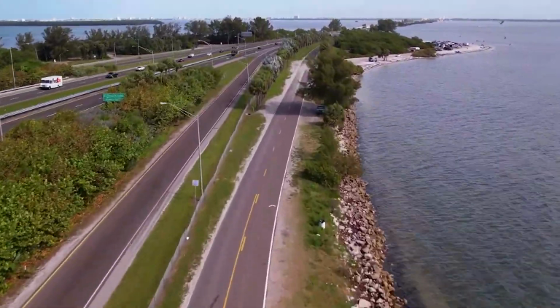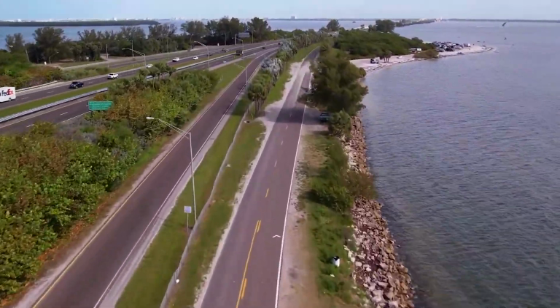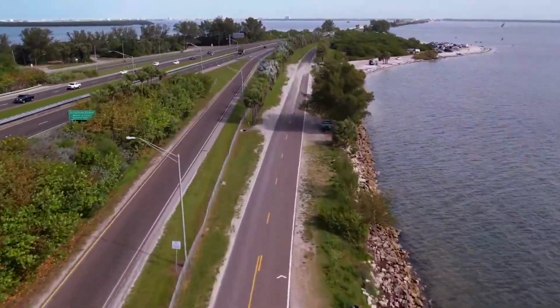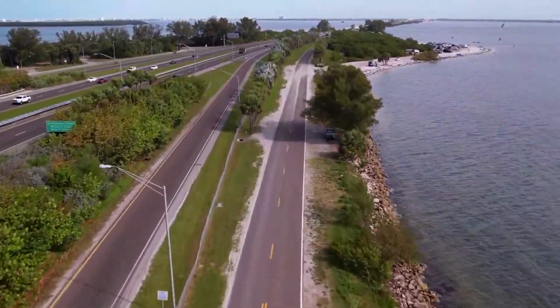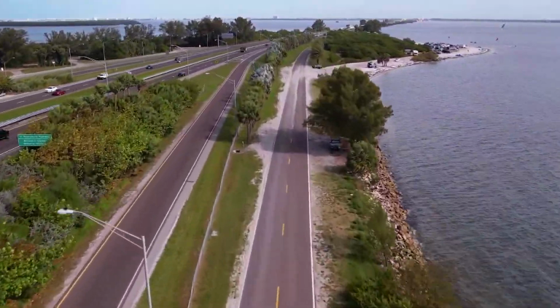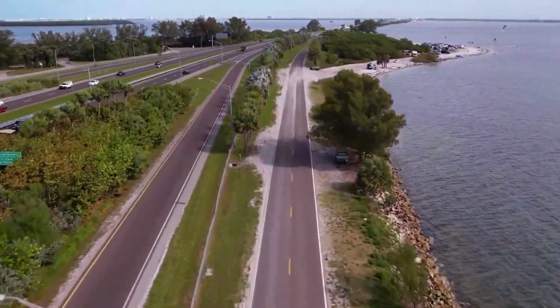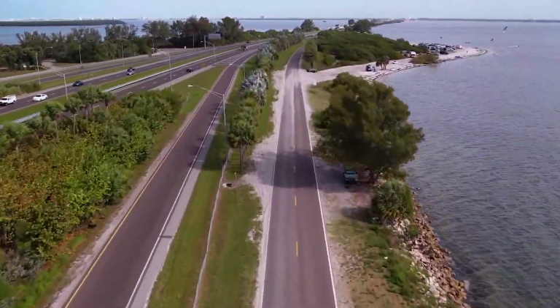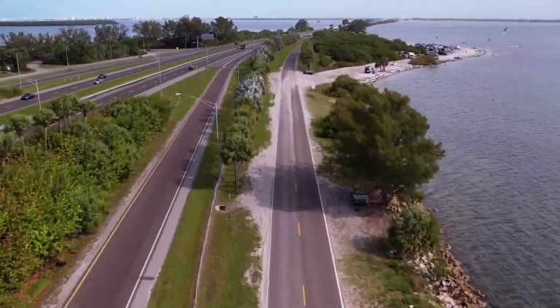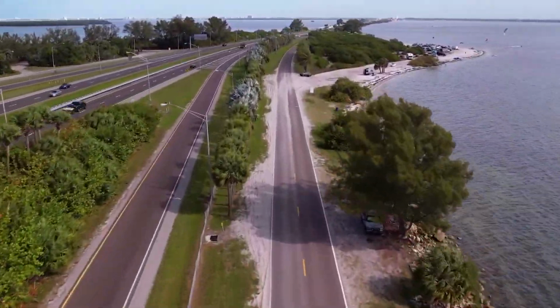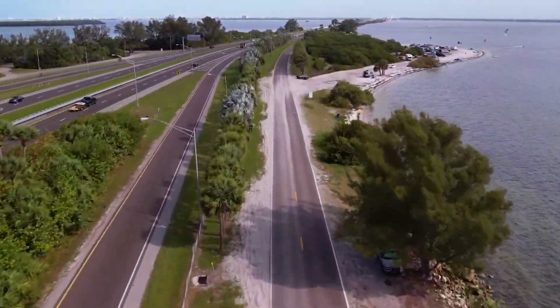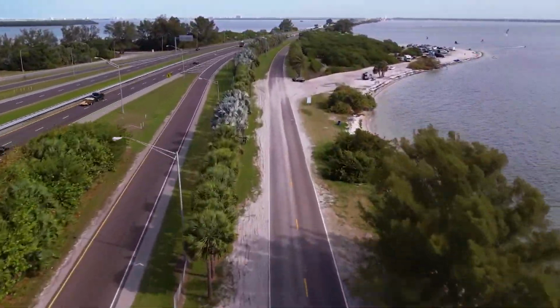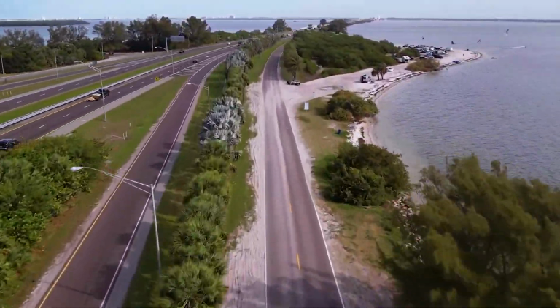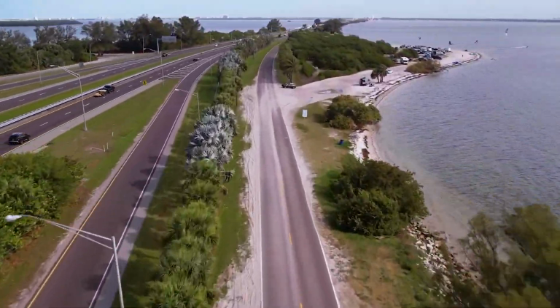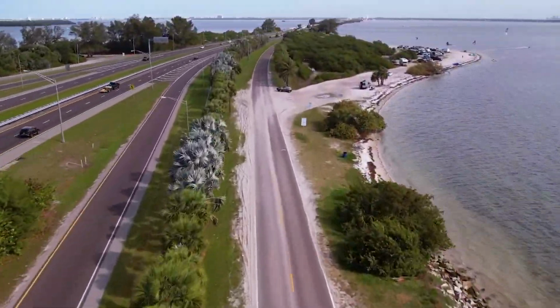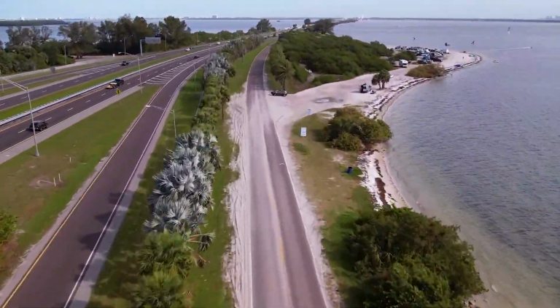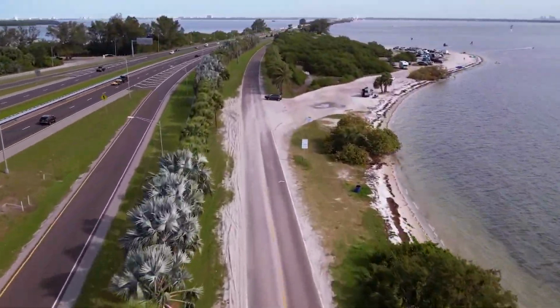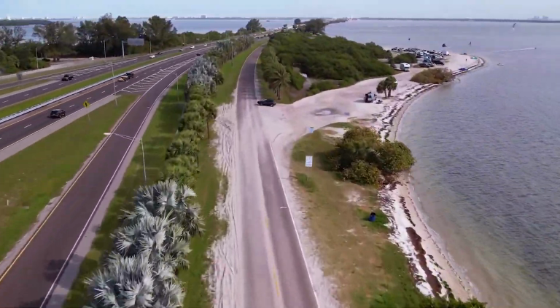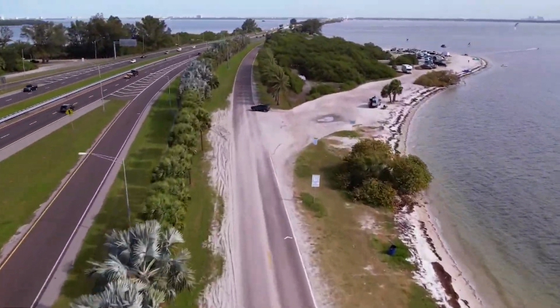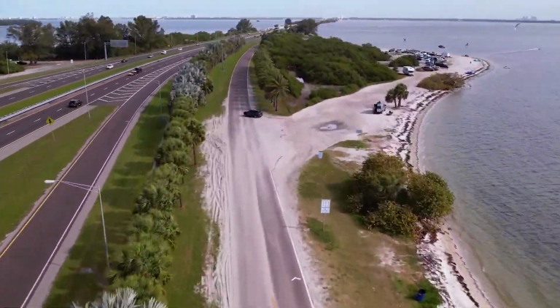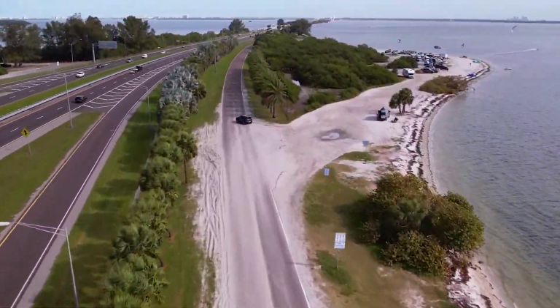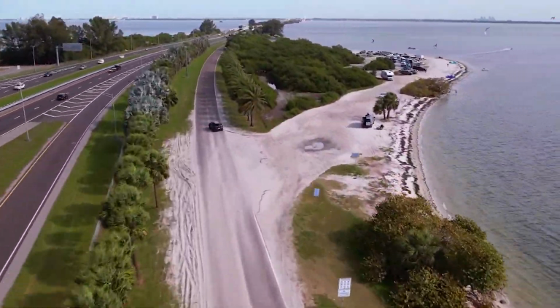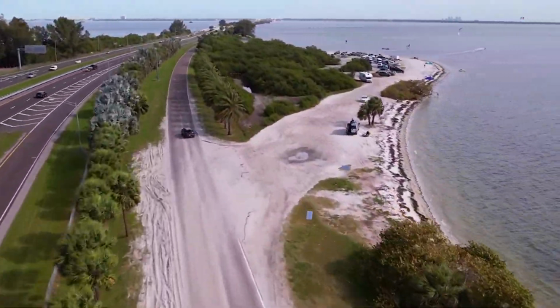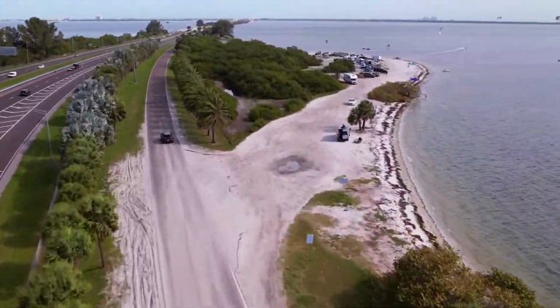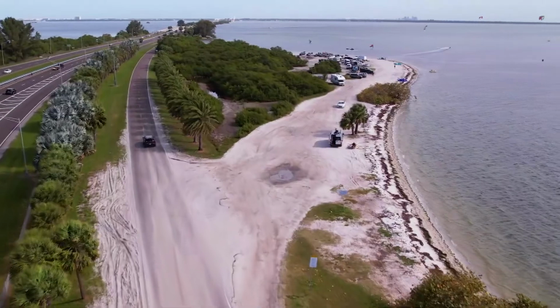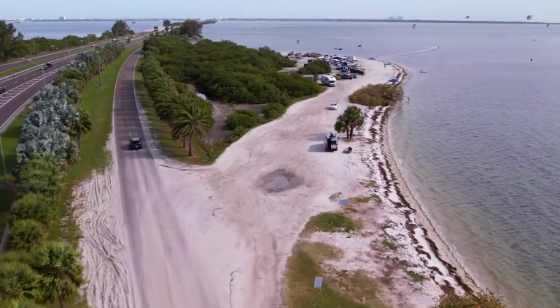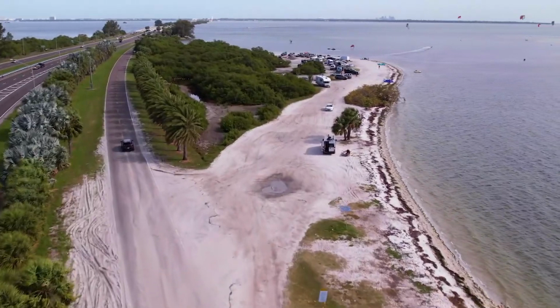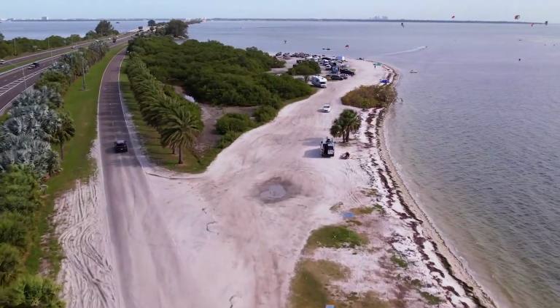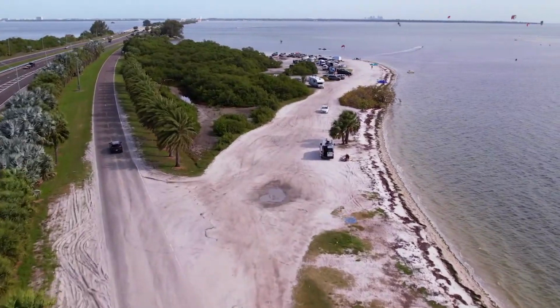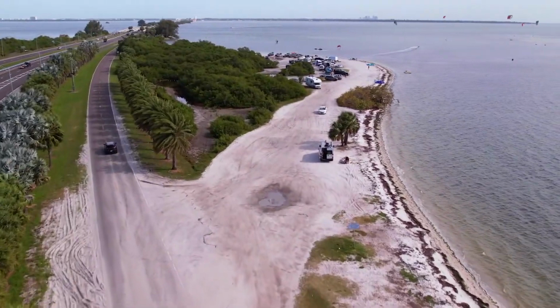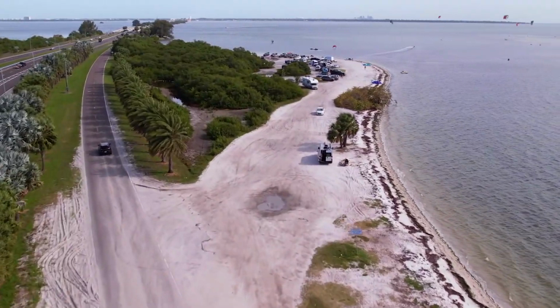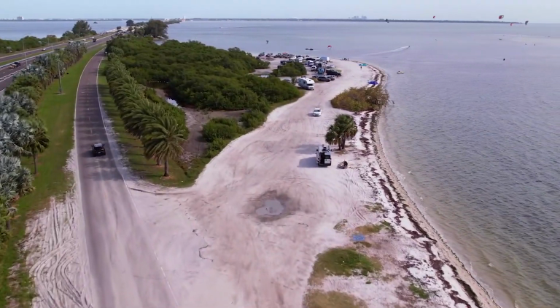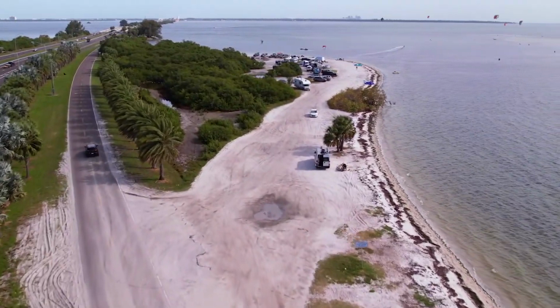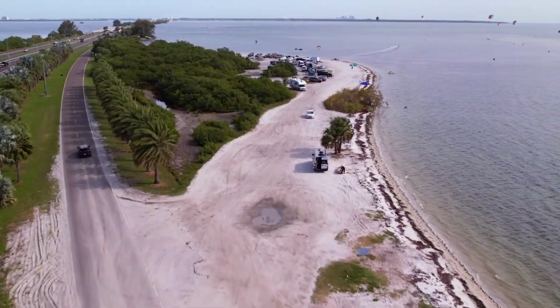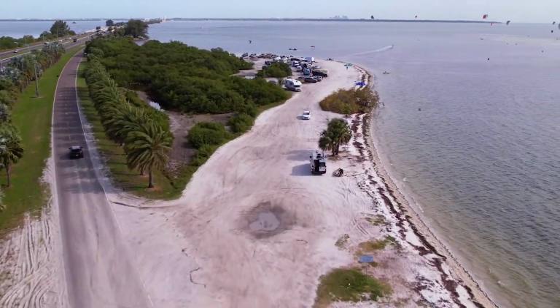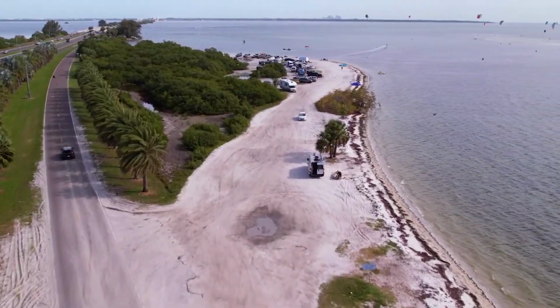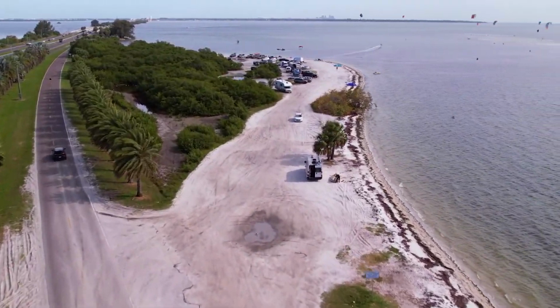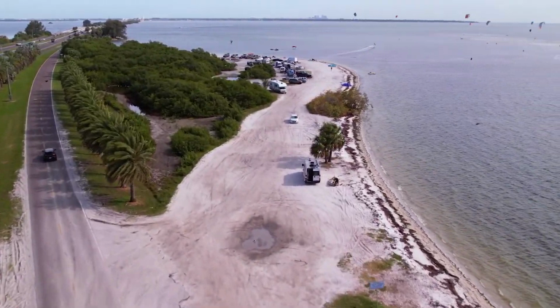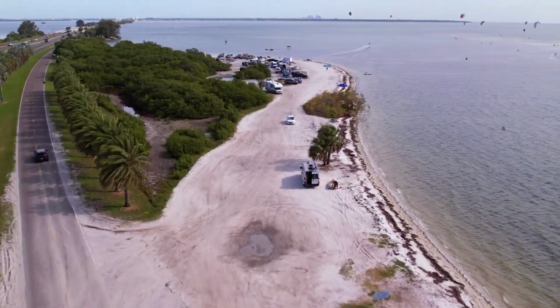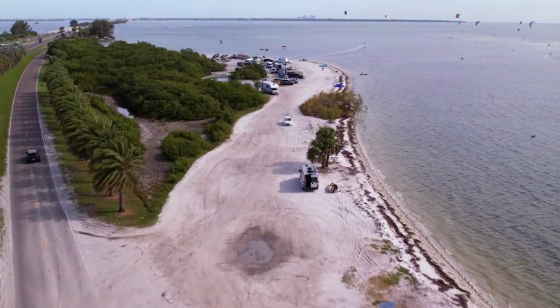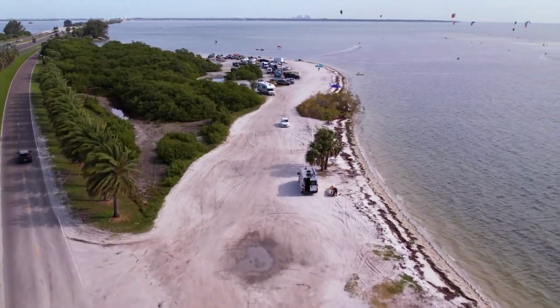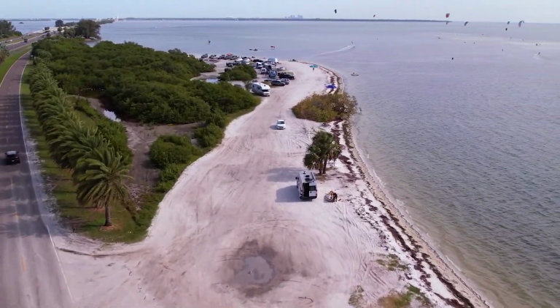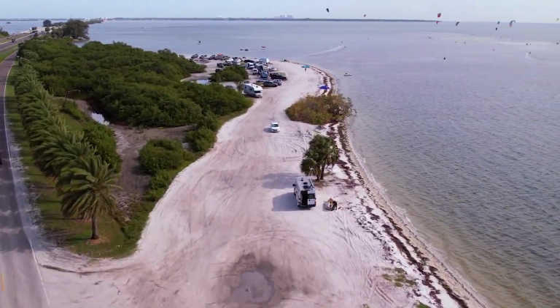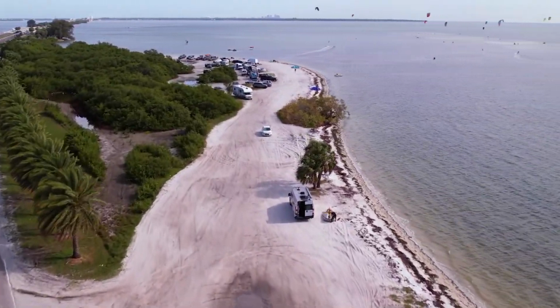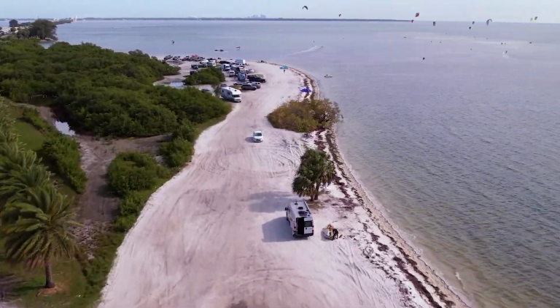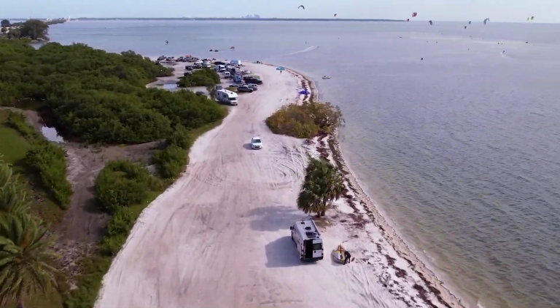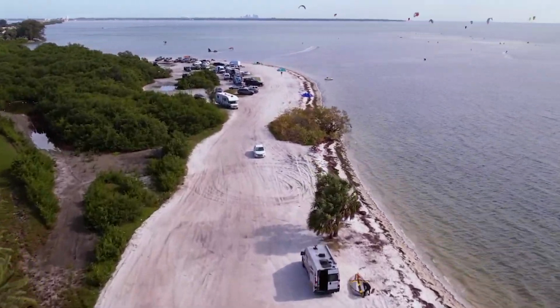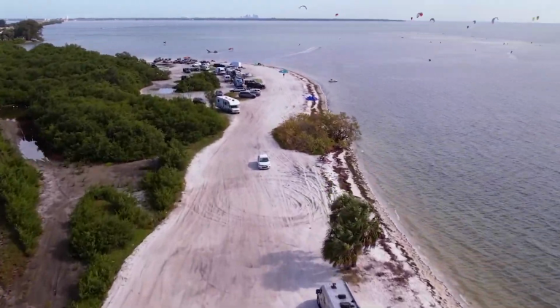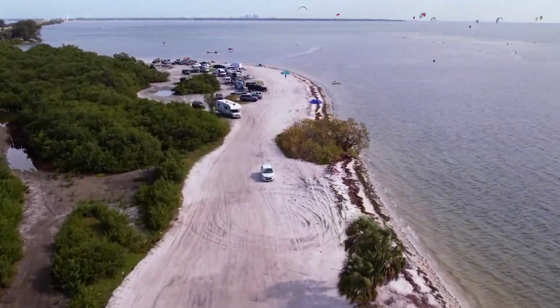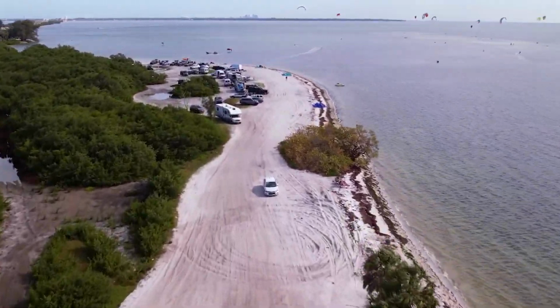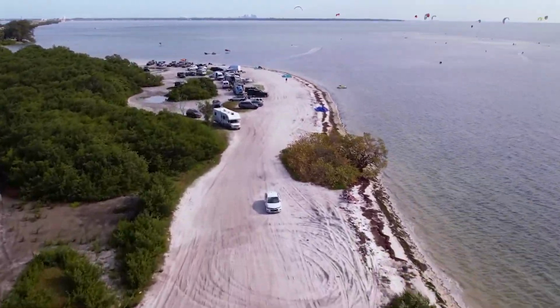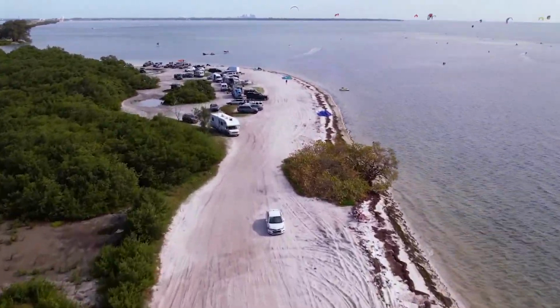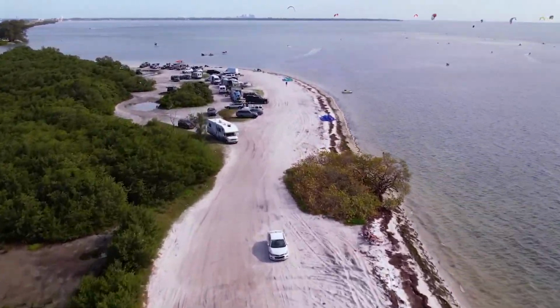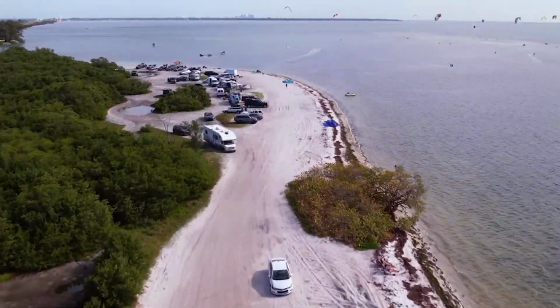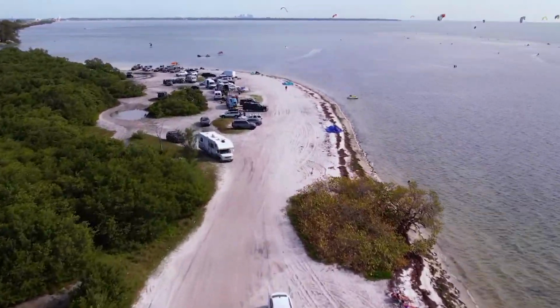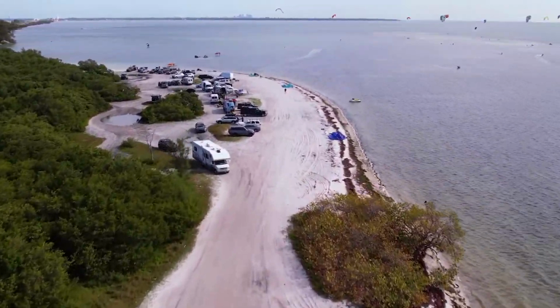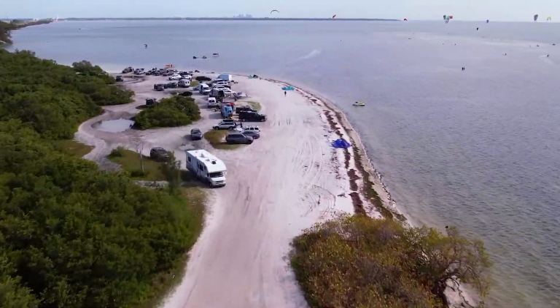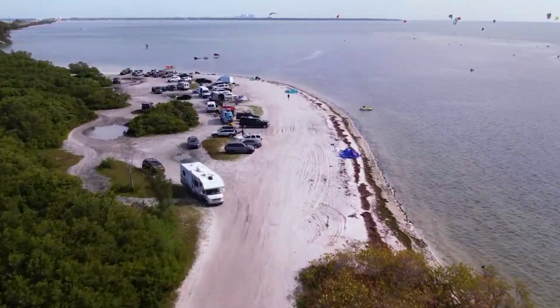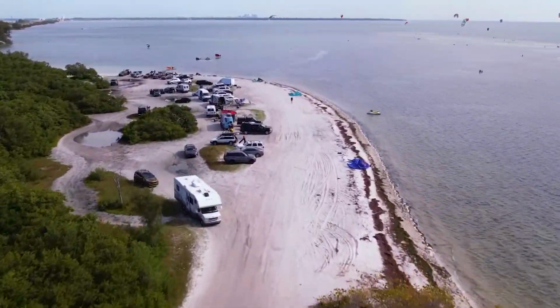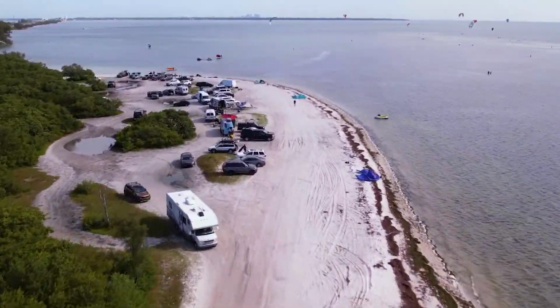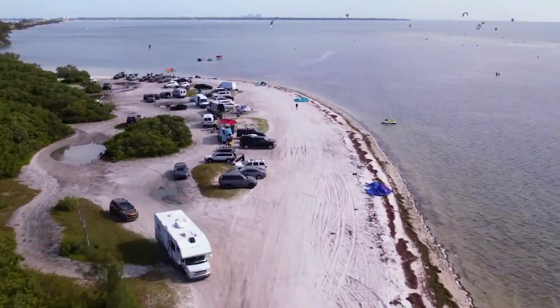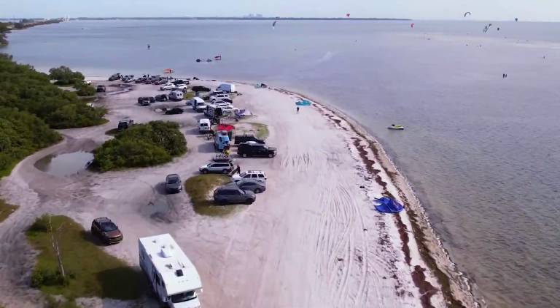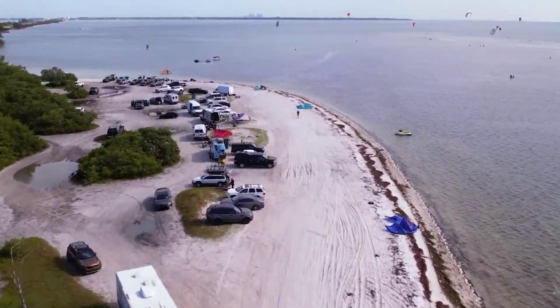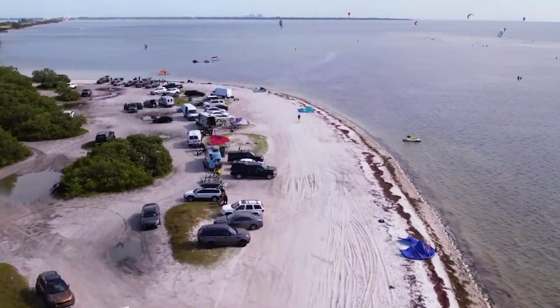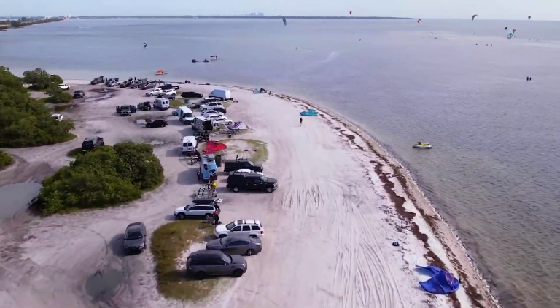Now you will turn right into this big beach area, drive down the beach, stay out of the loose sand, and look for the elite vans in this area.